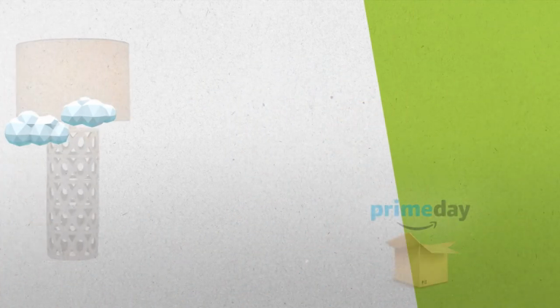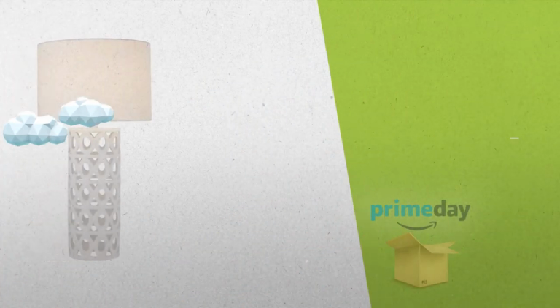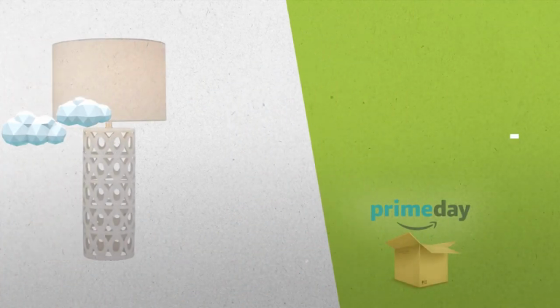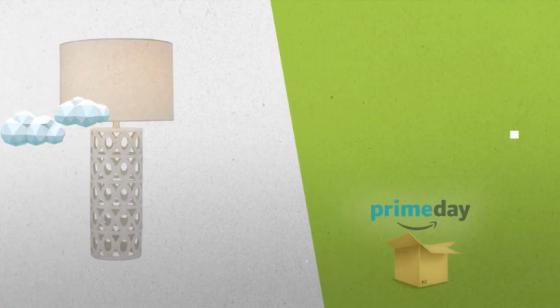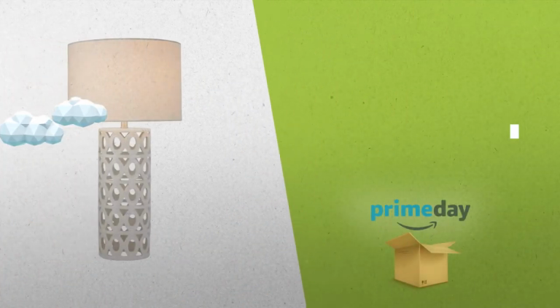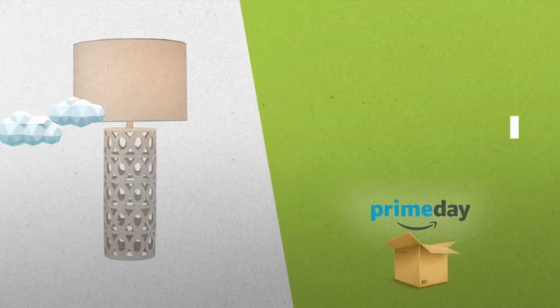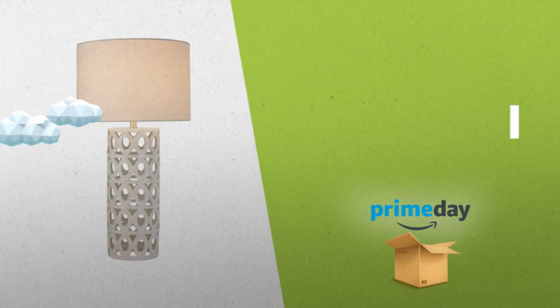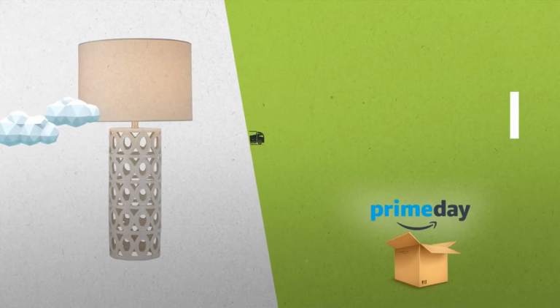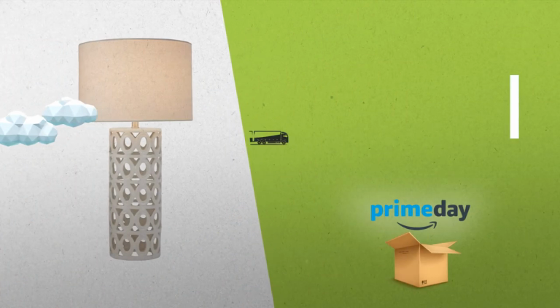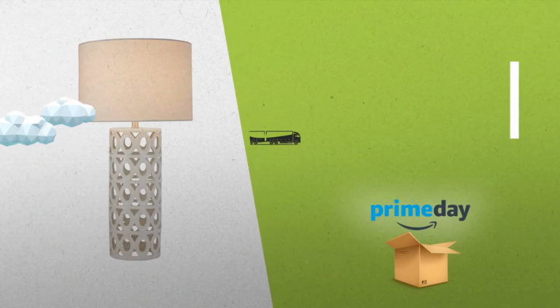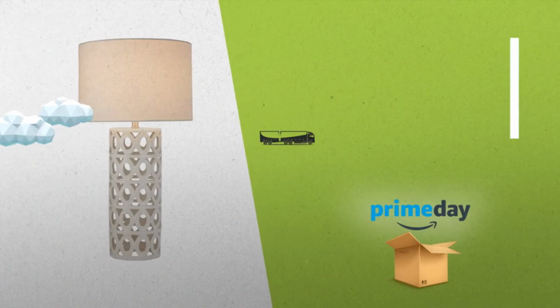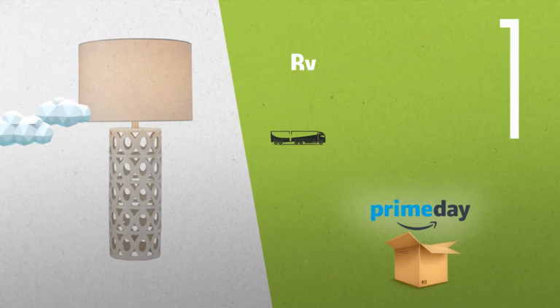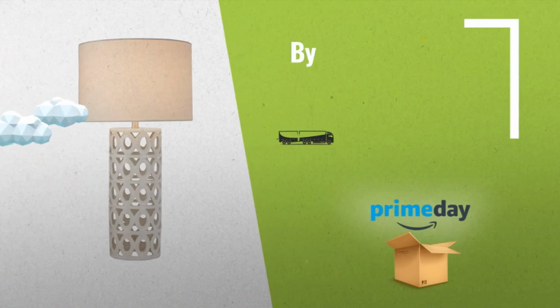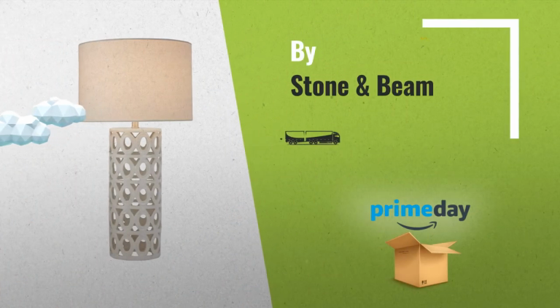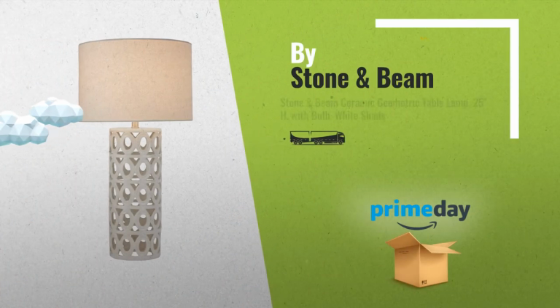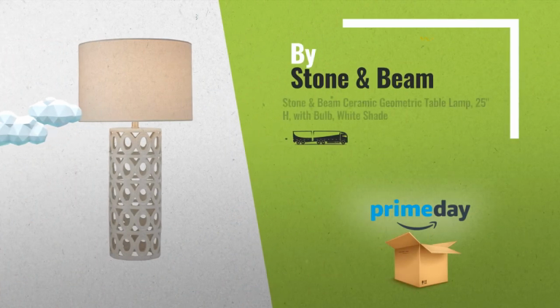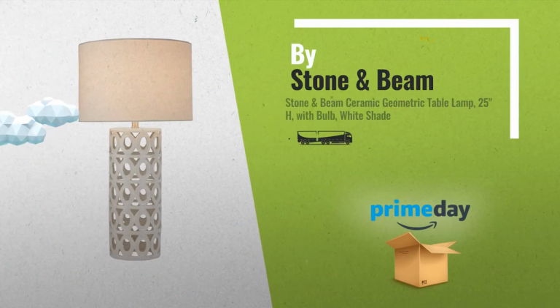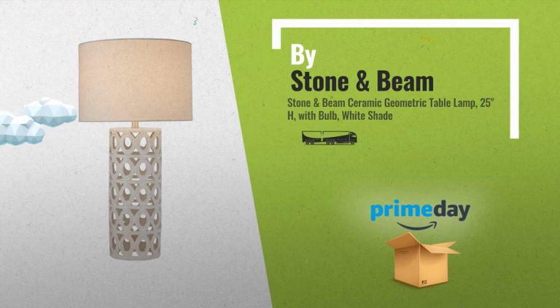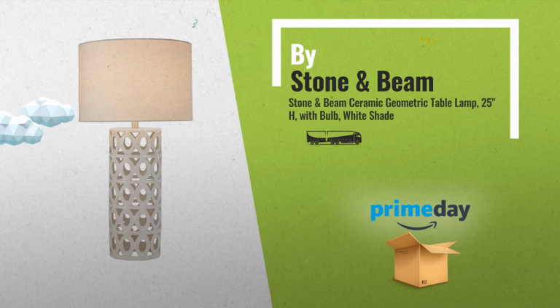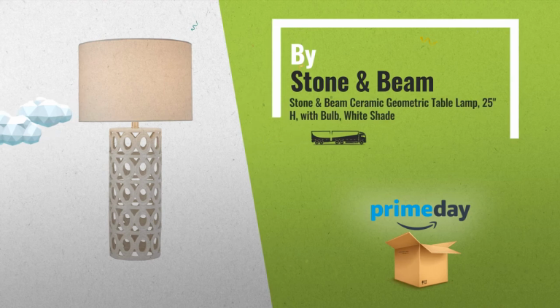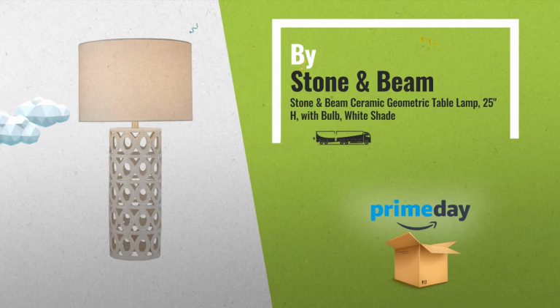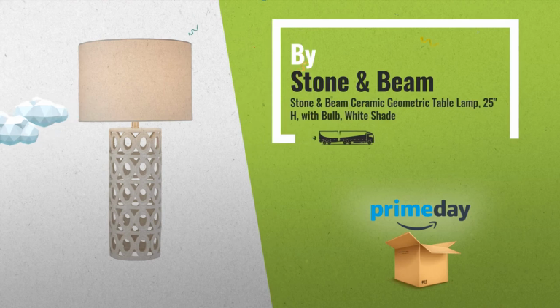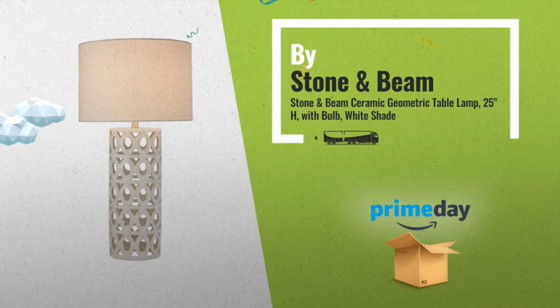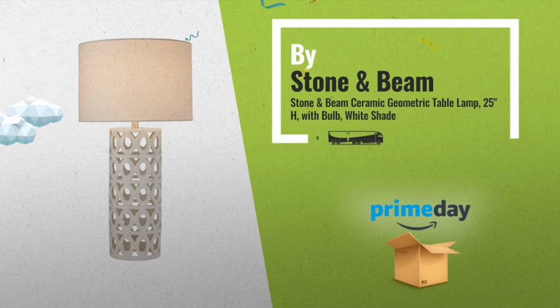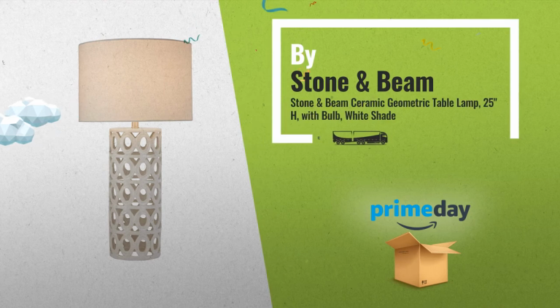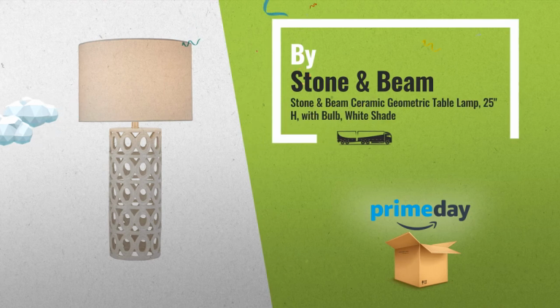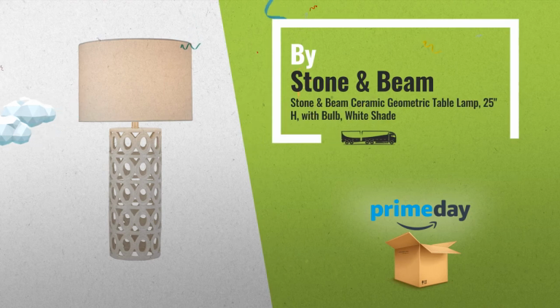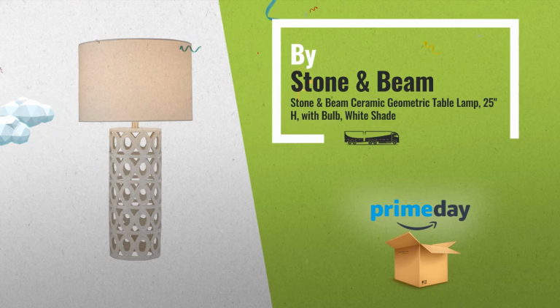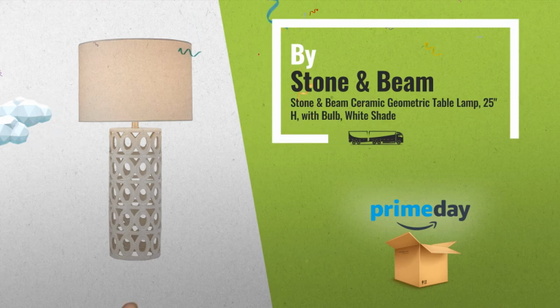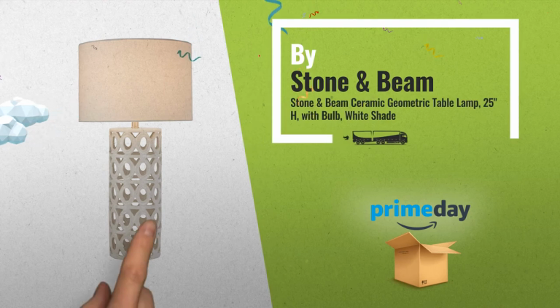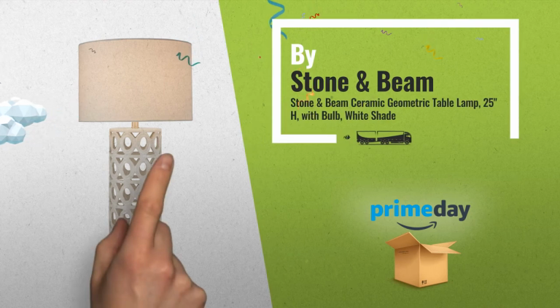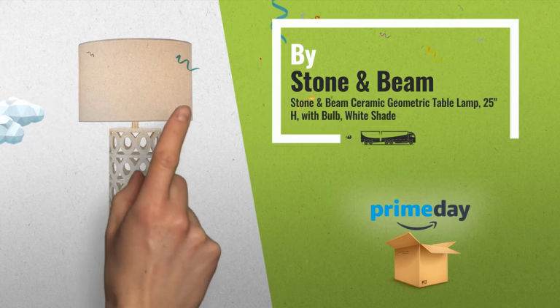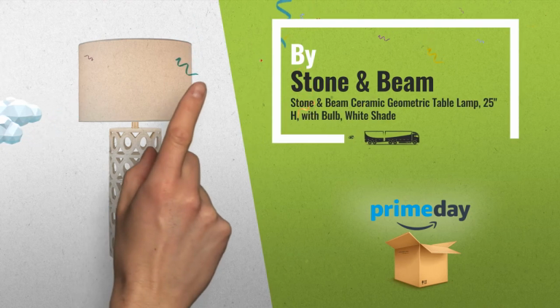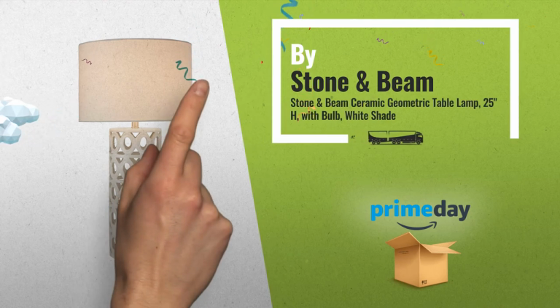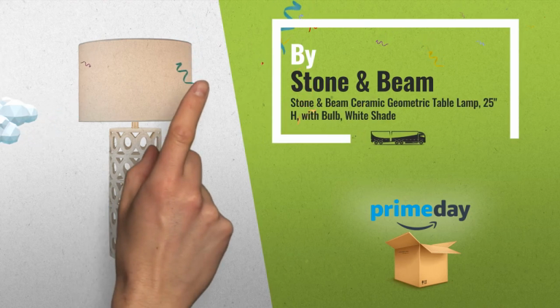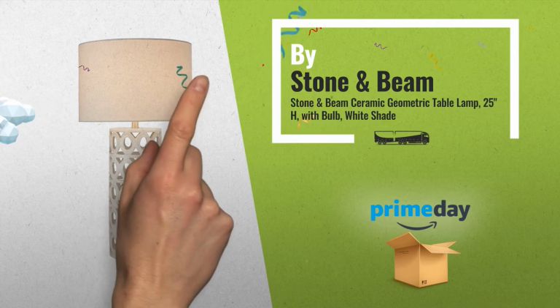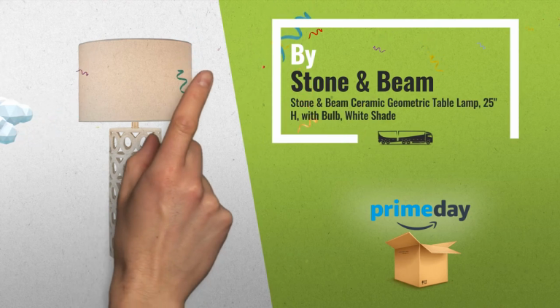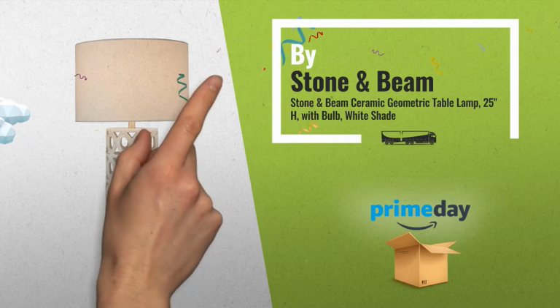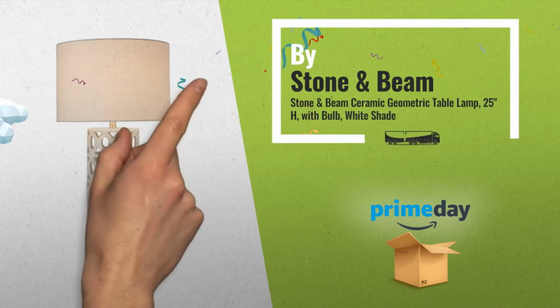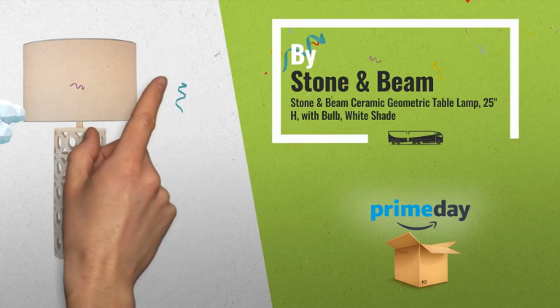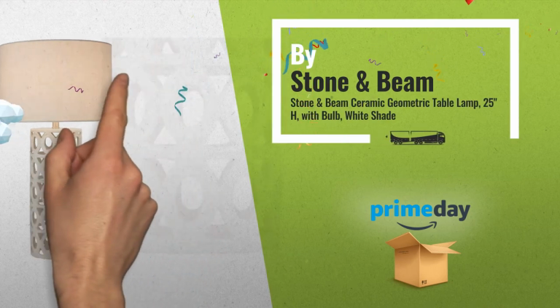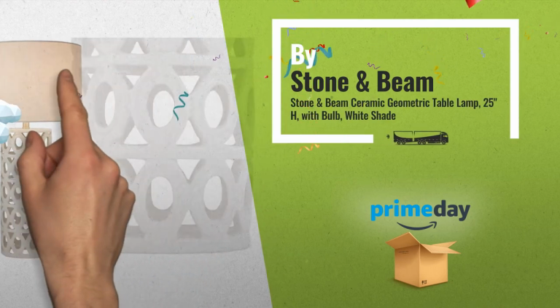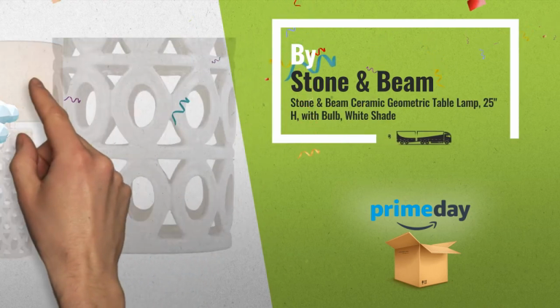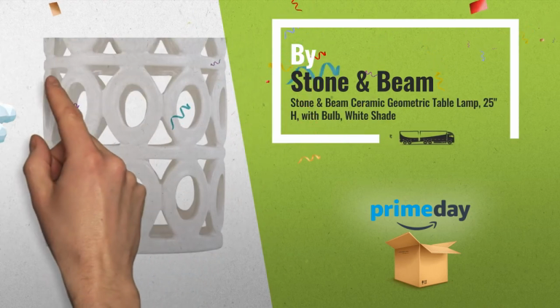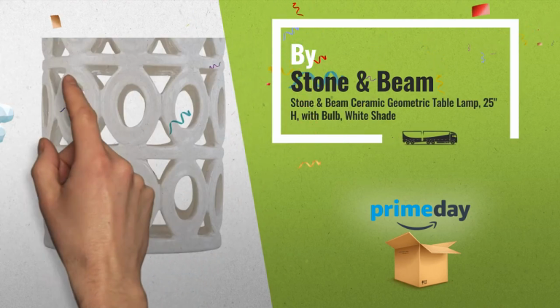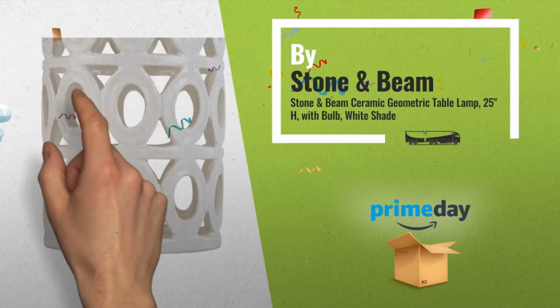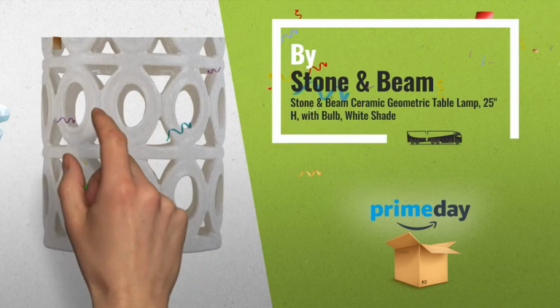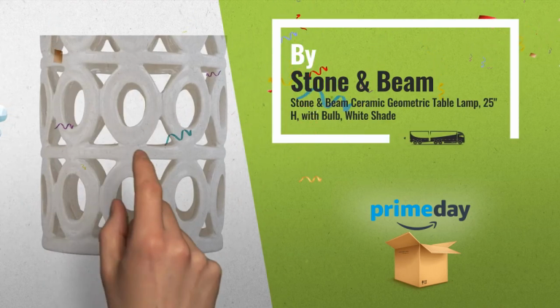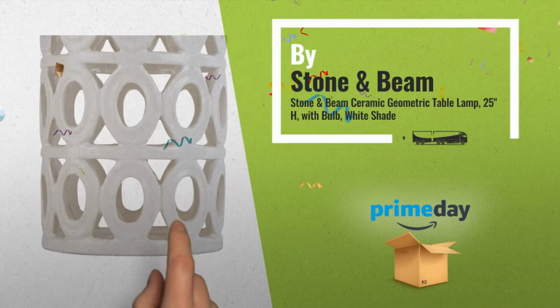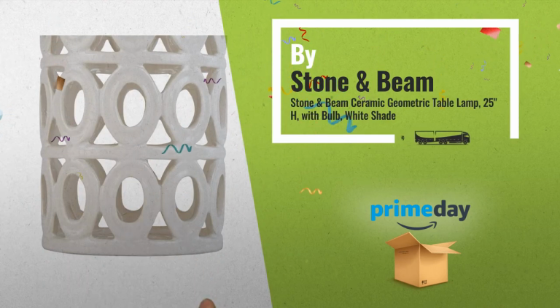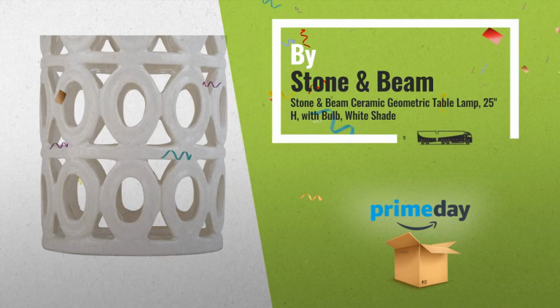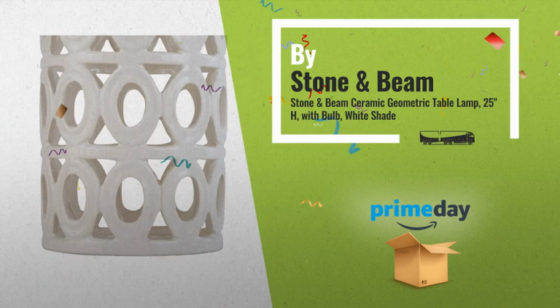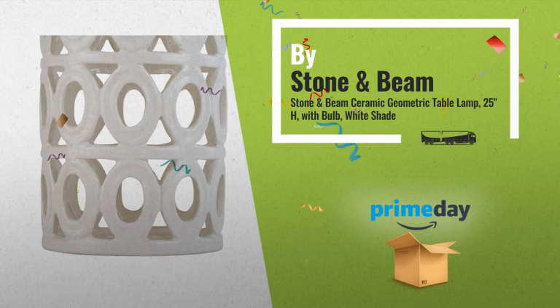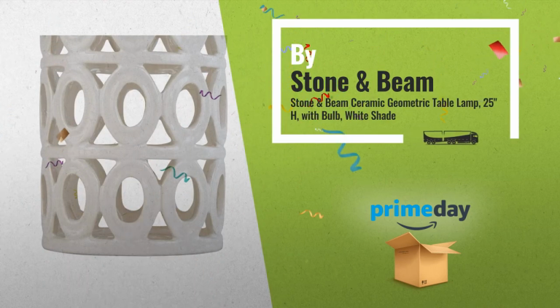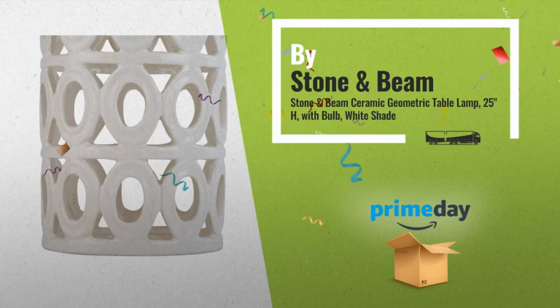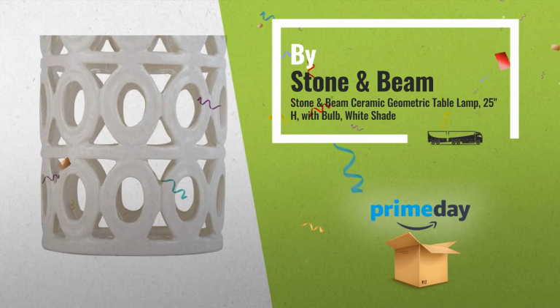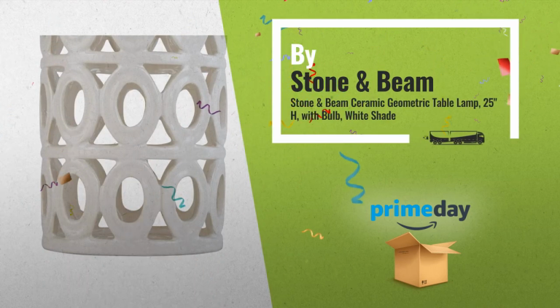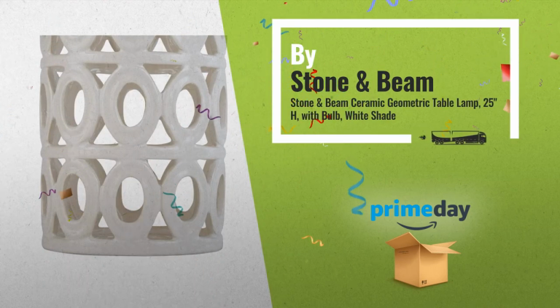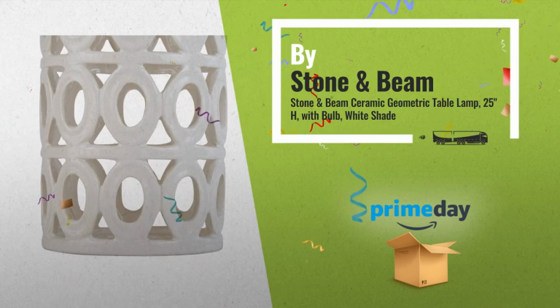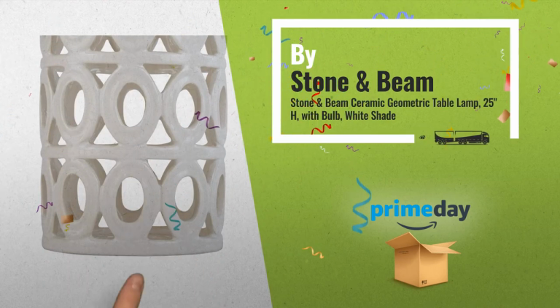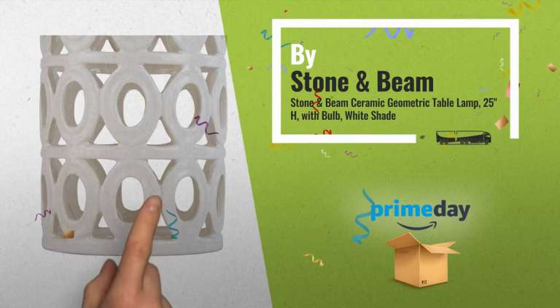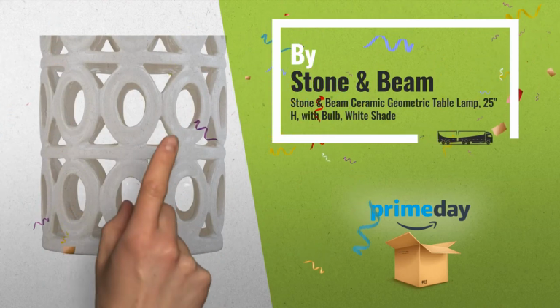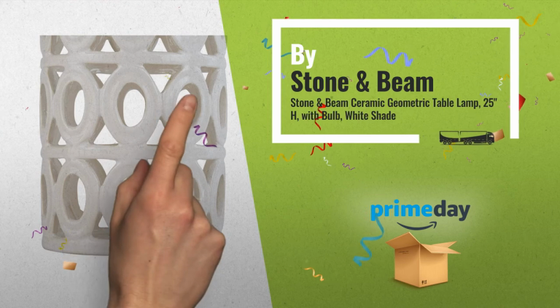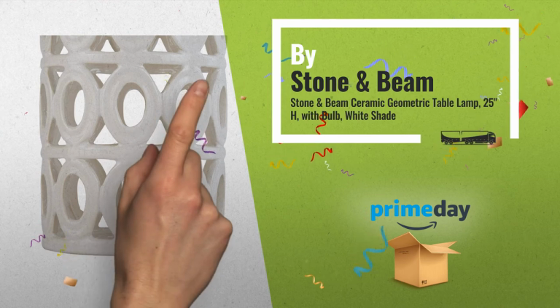Number 8, by Stone & Beam. This Amazon Prime Offer is one of our editor best choices.